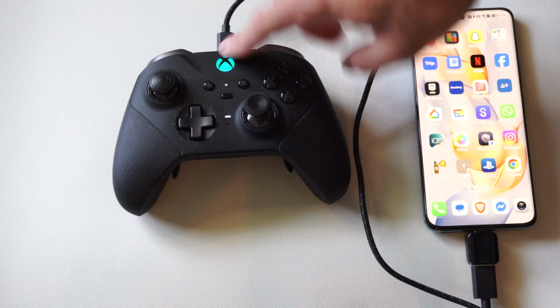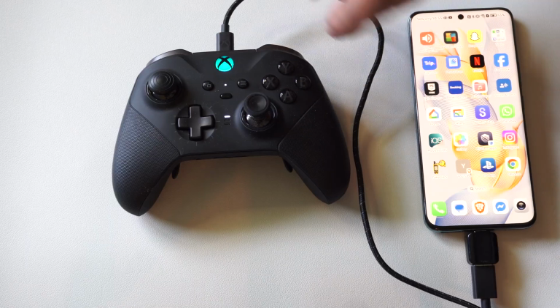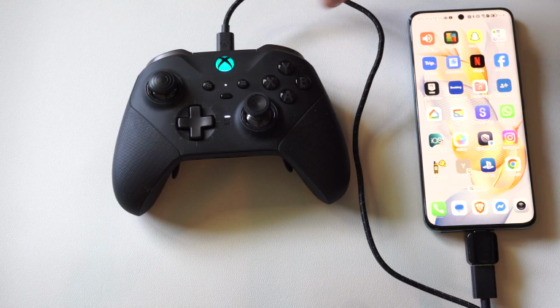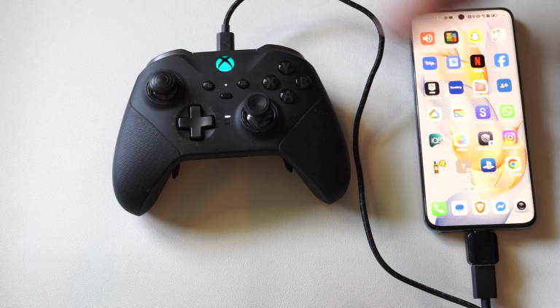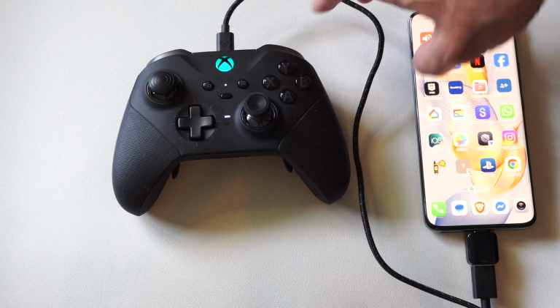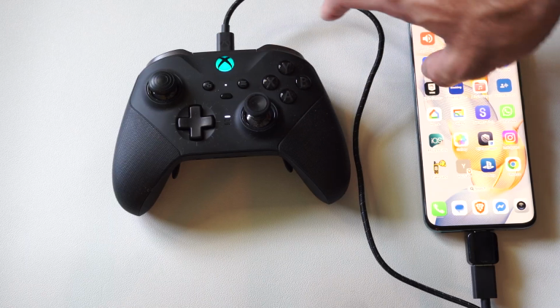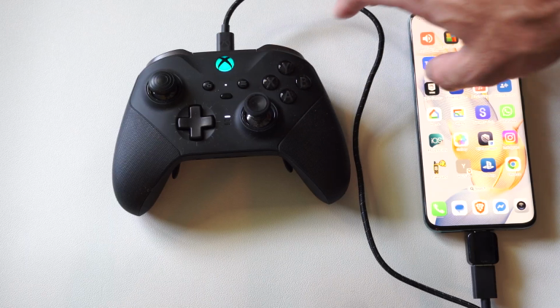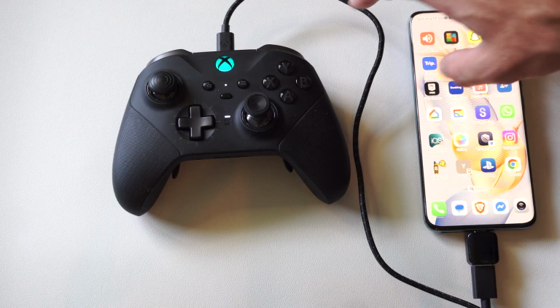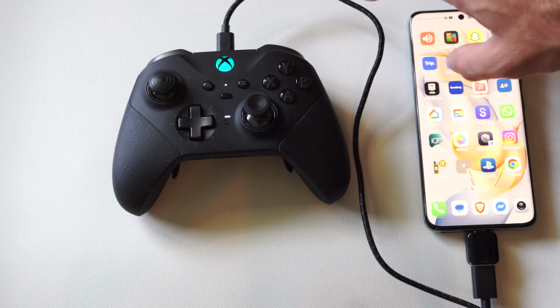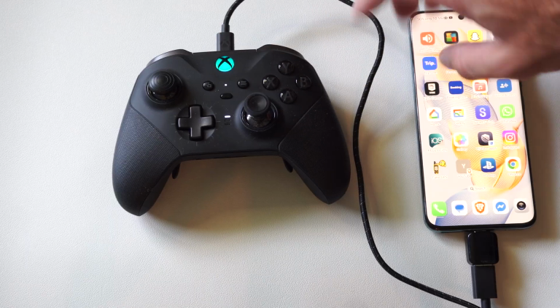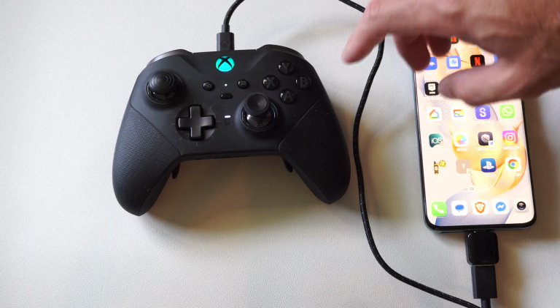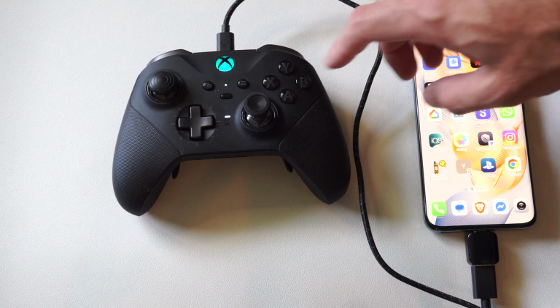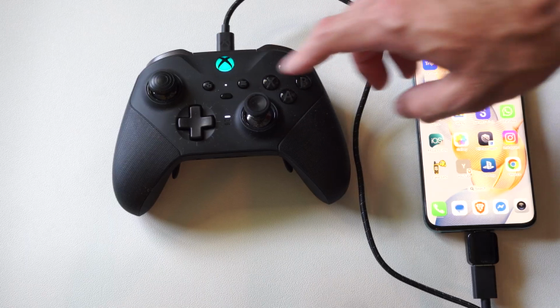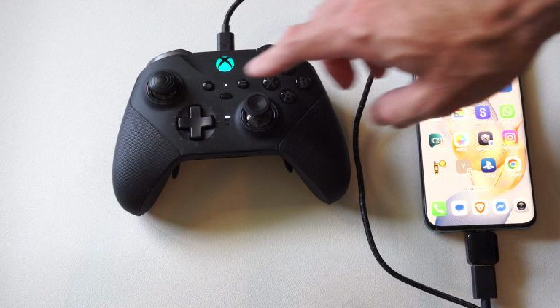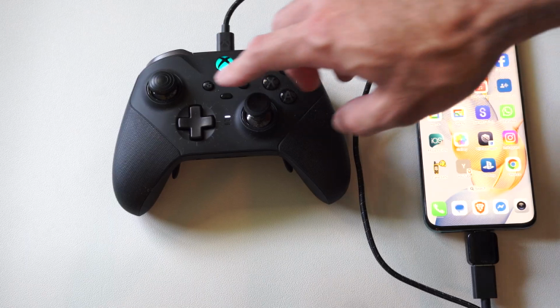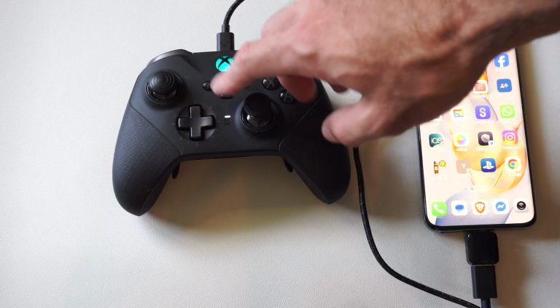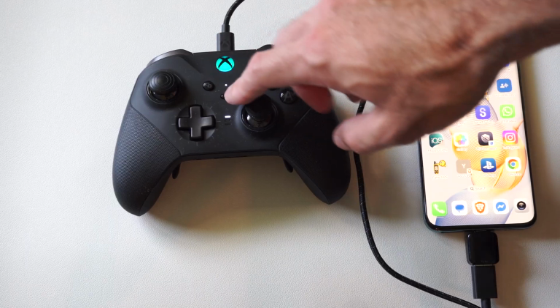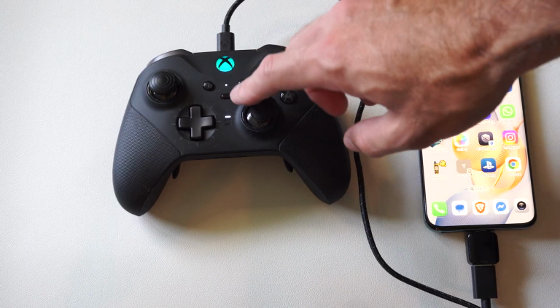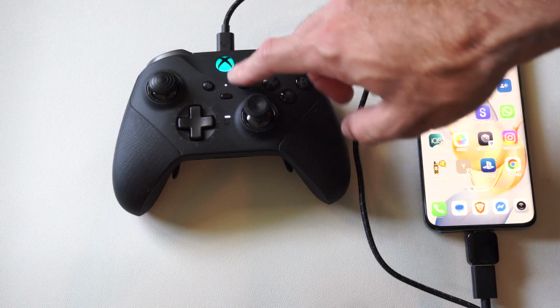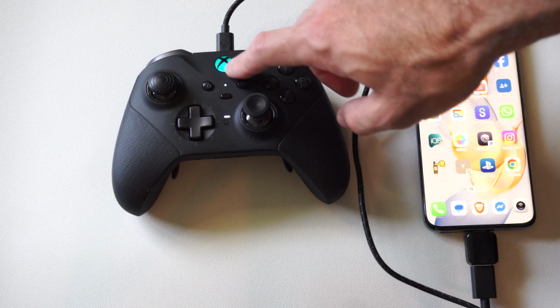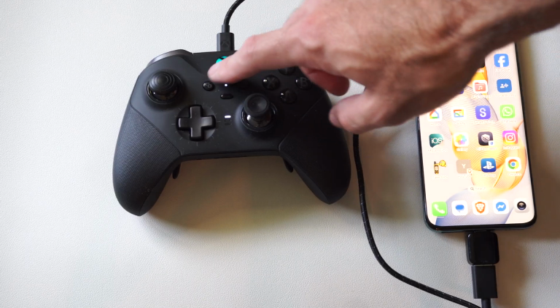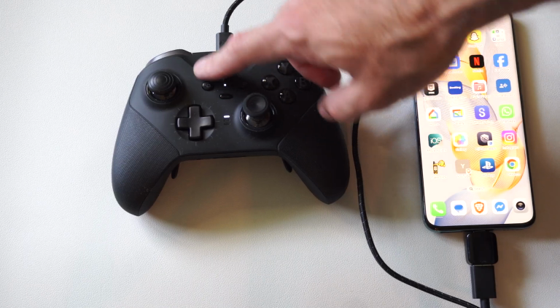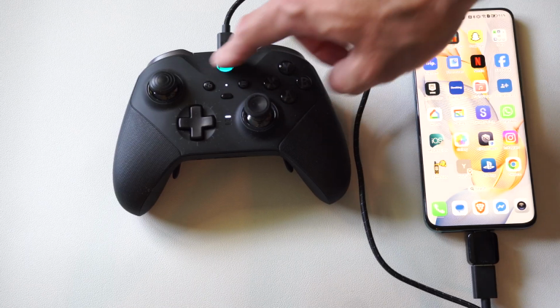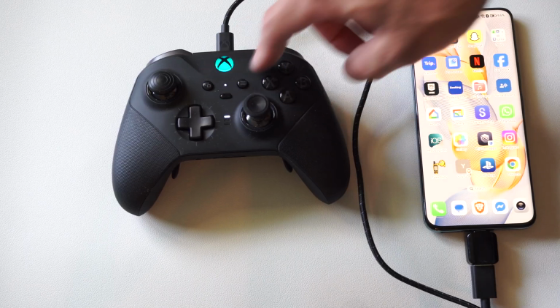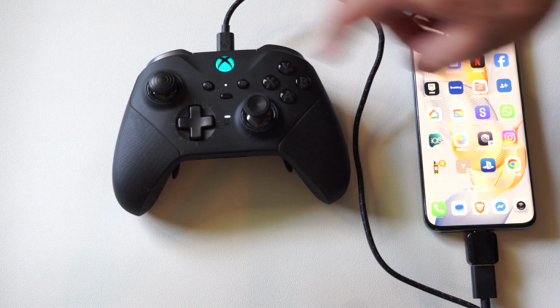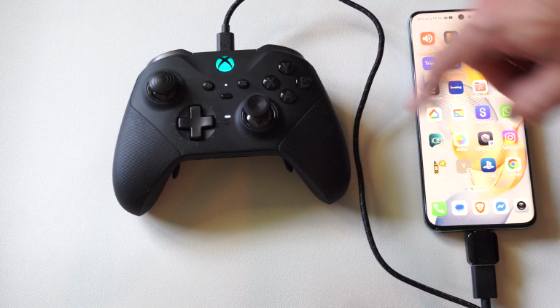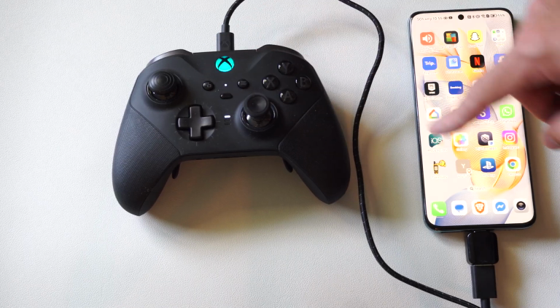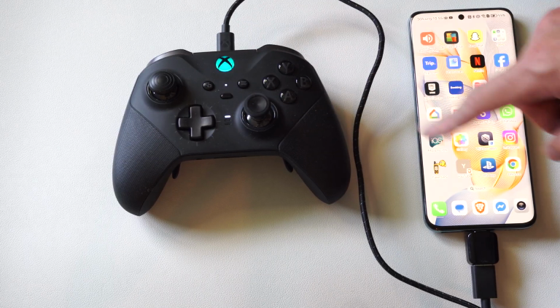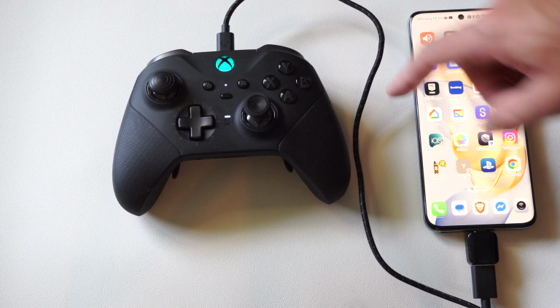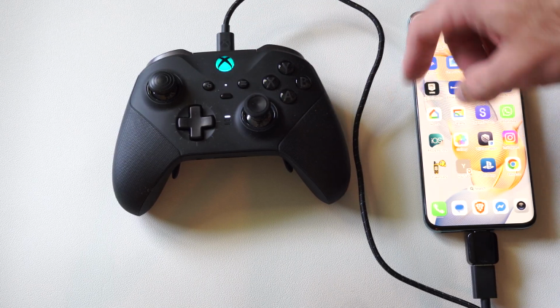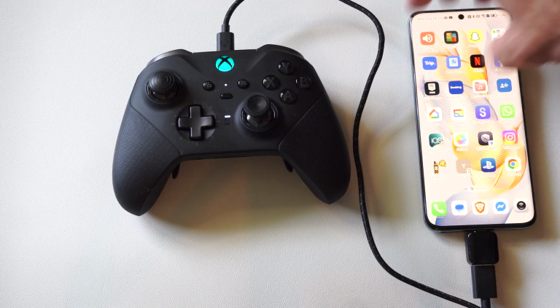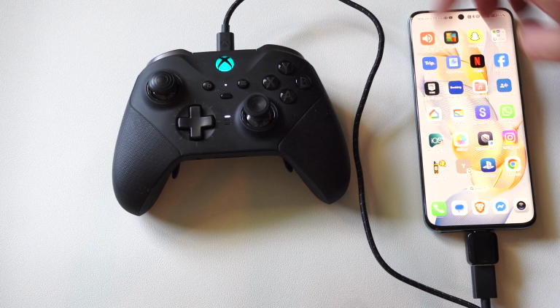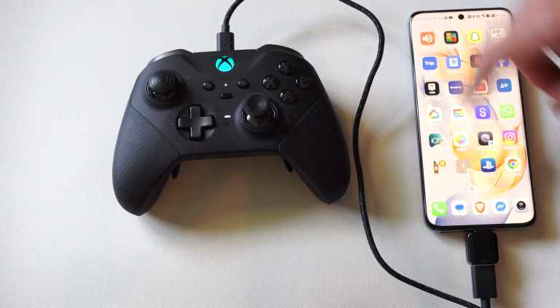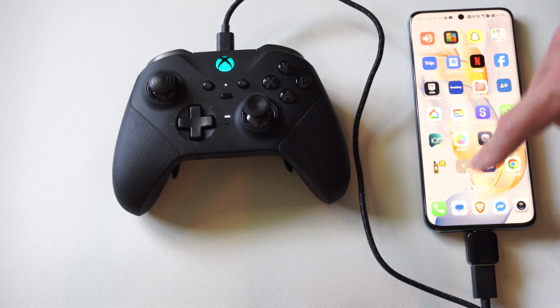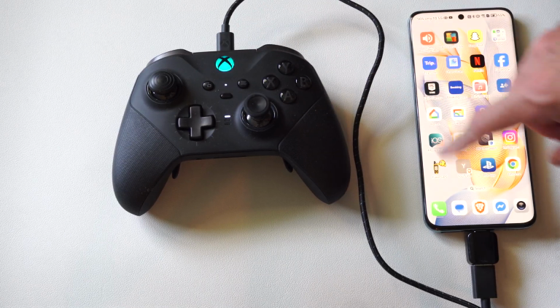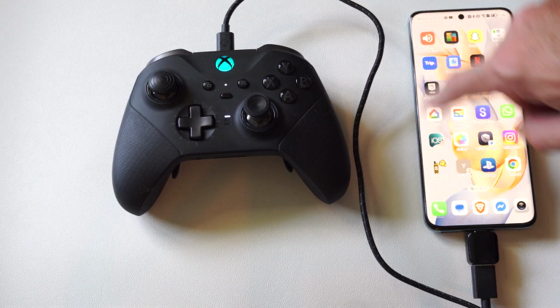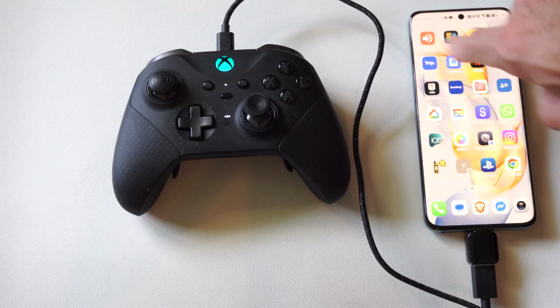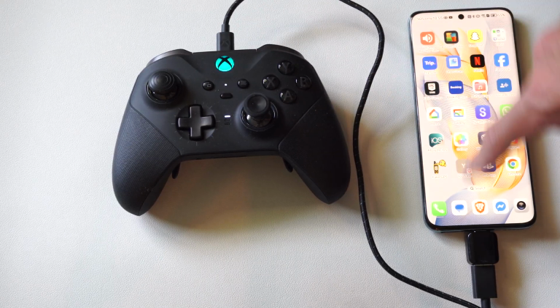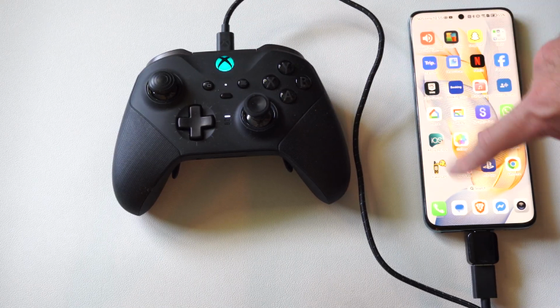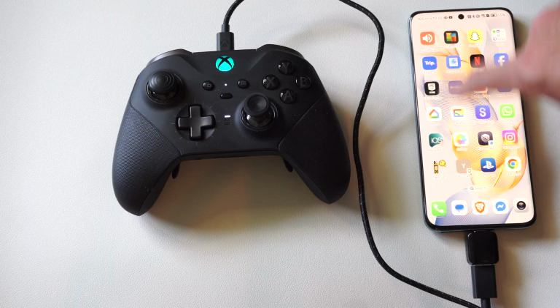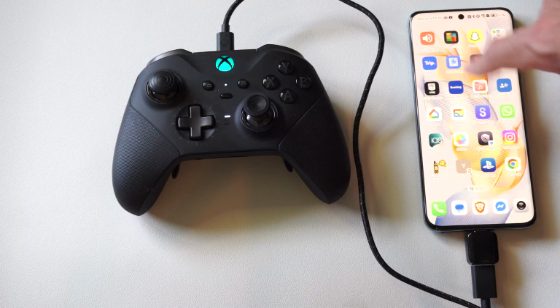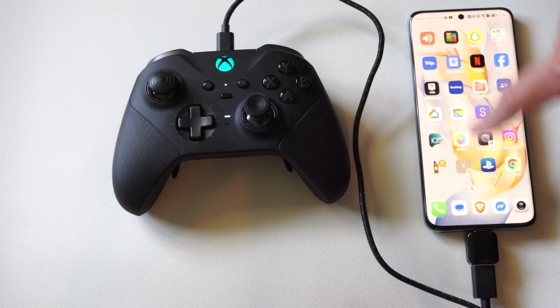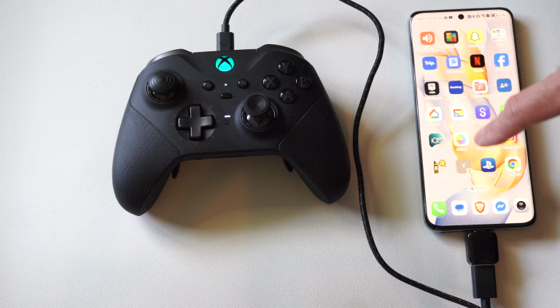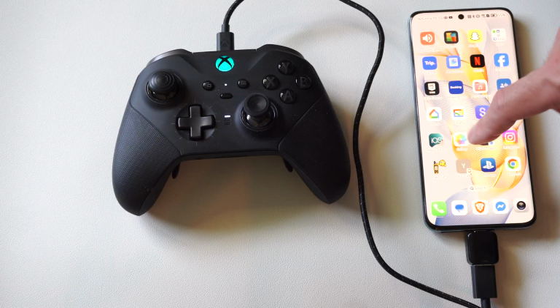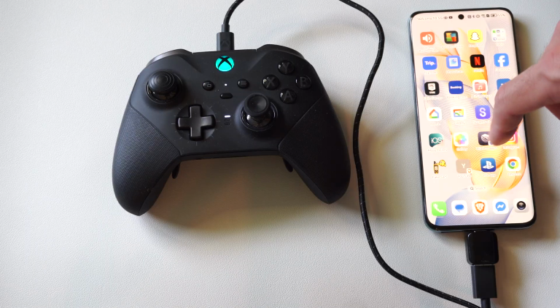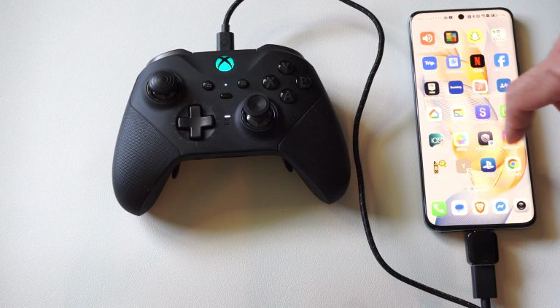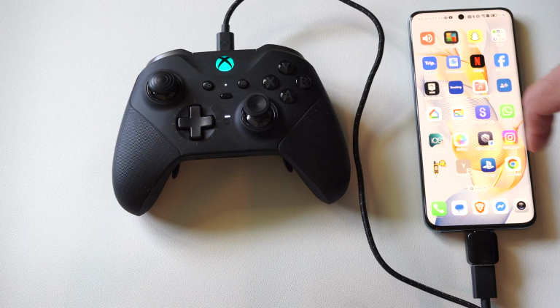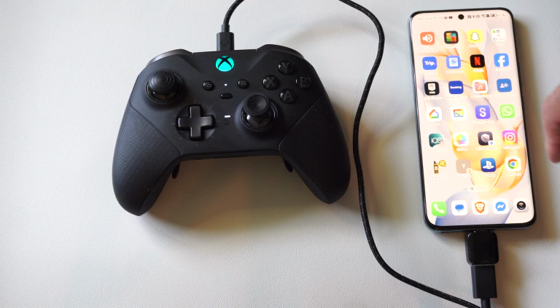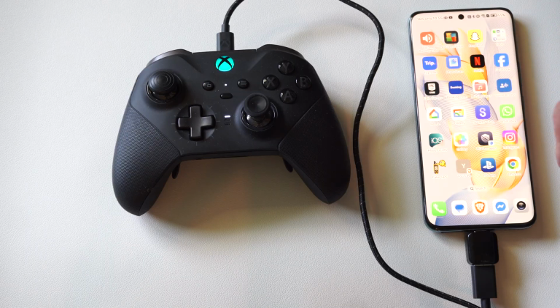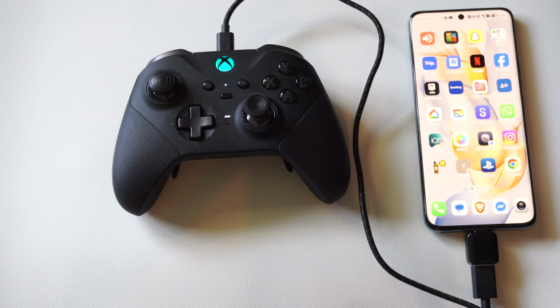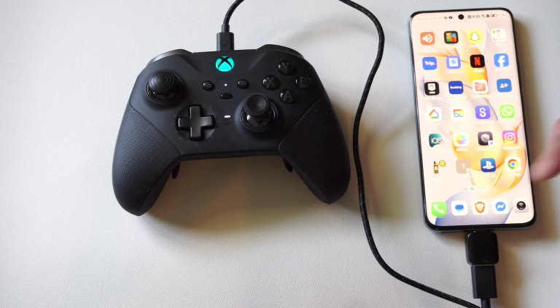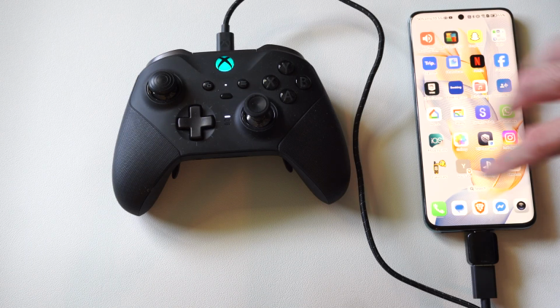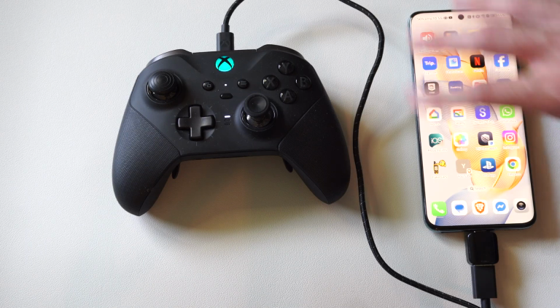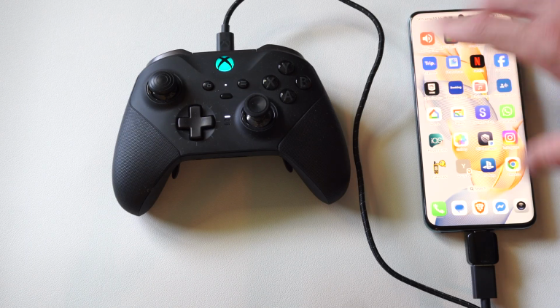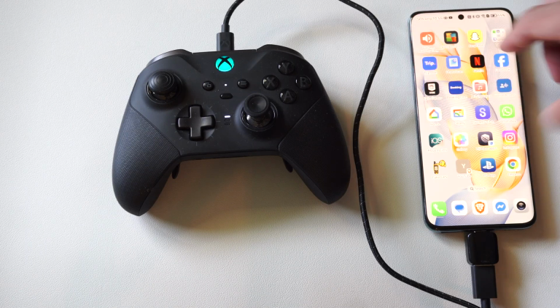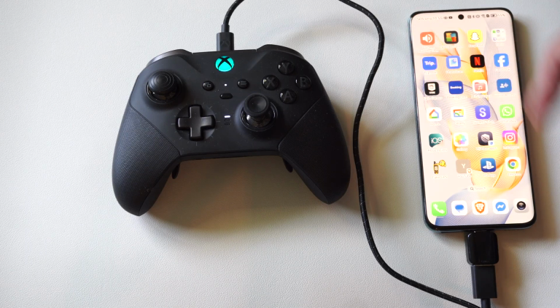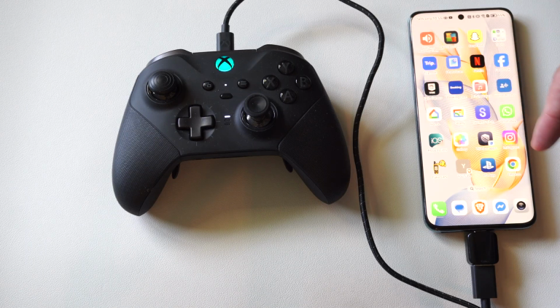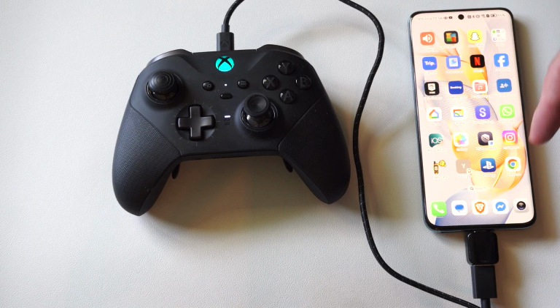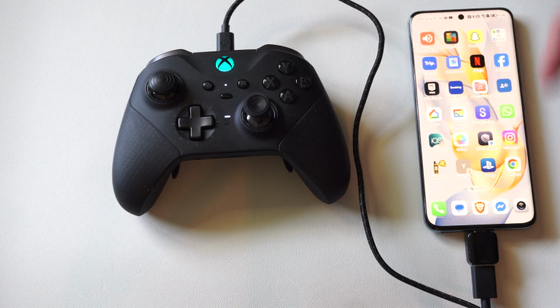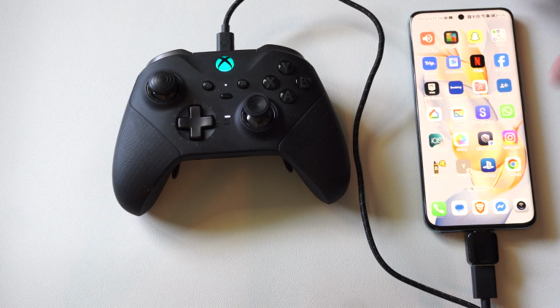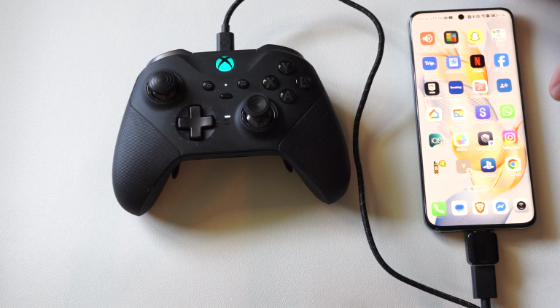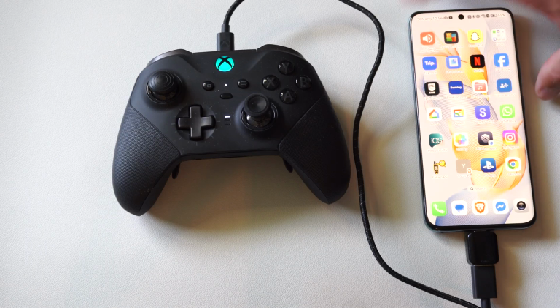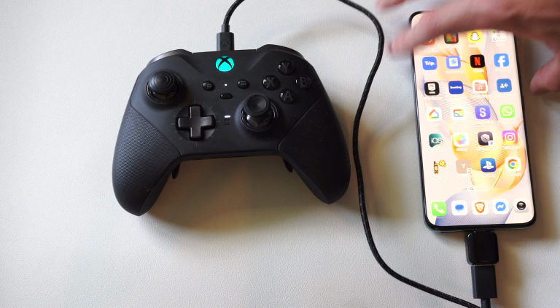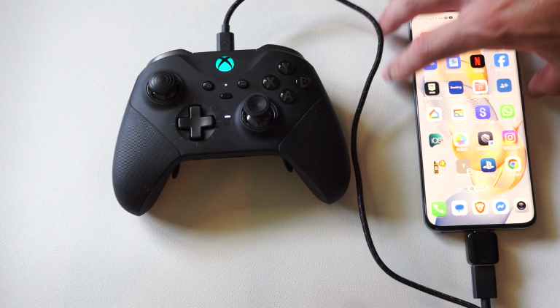Now if you have the PS5 controller, the cool thing about that is the touchpad acts as a mouse on your screen.